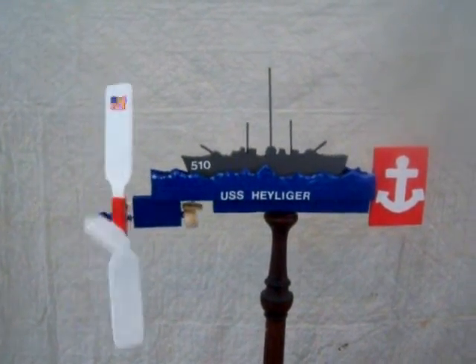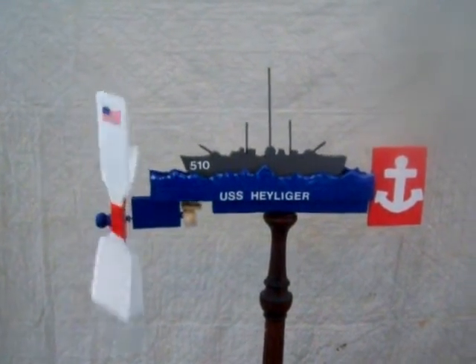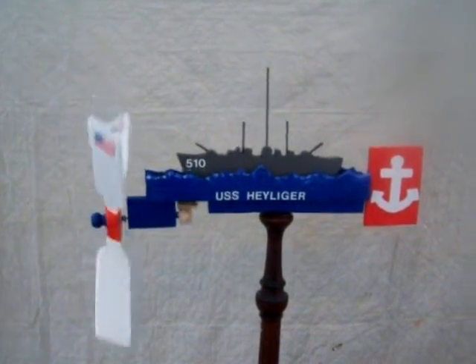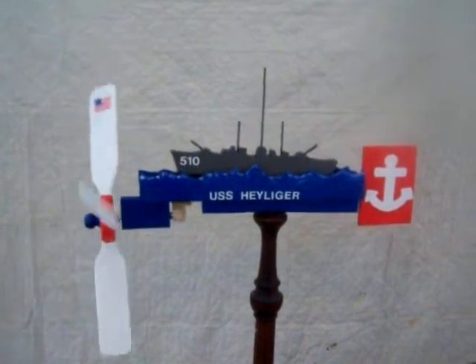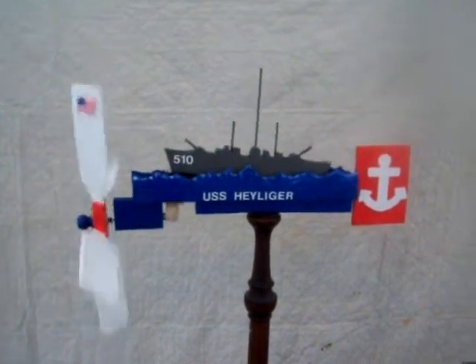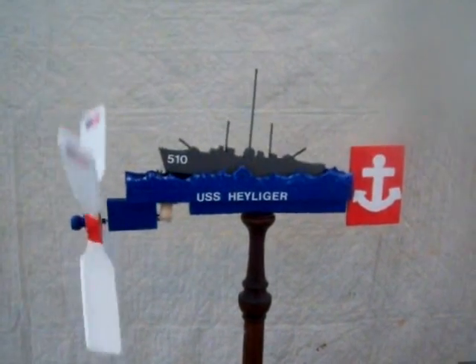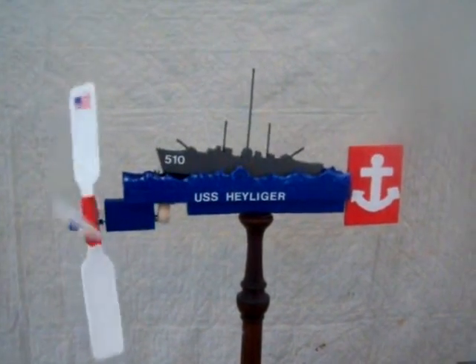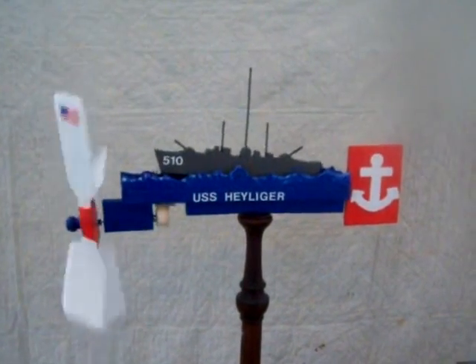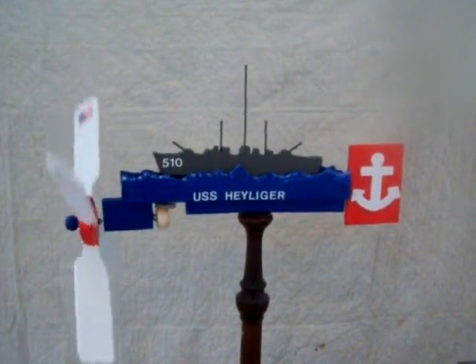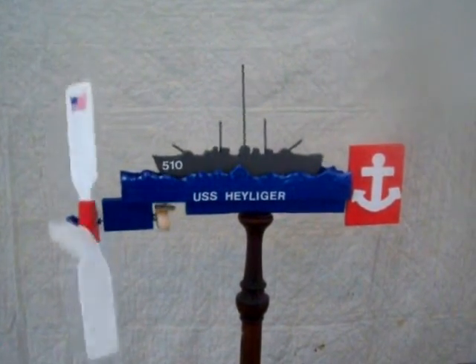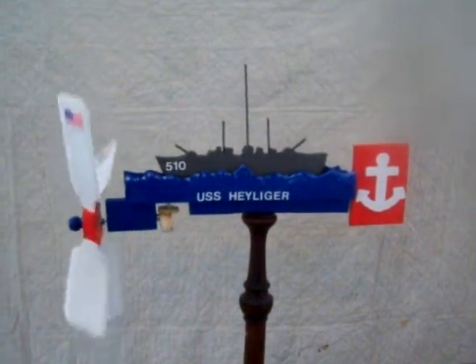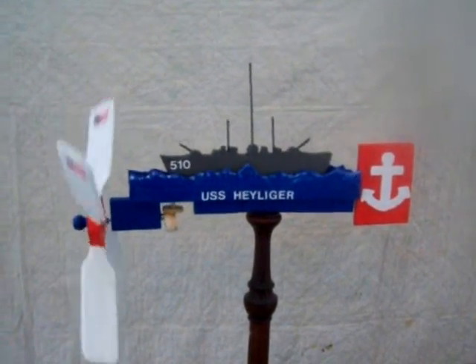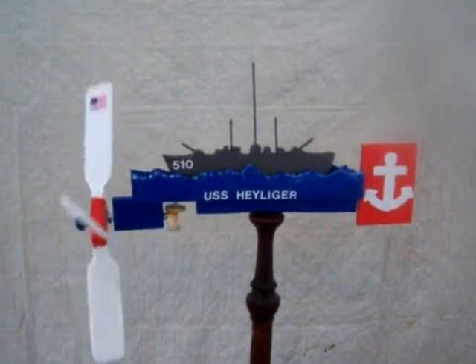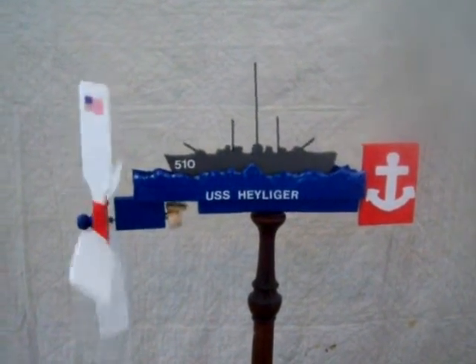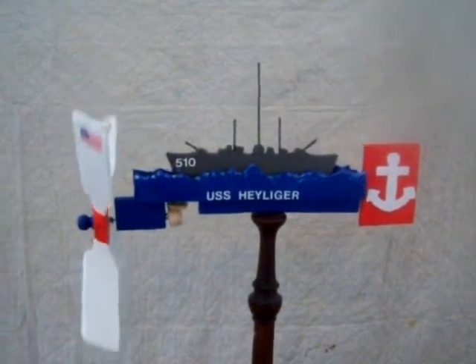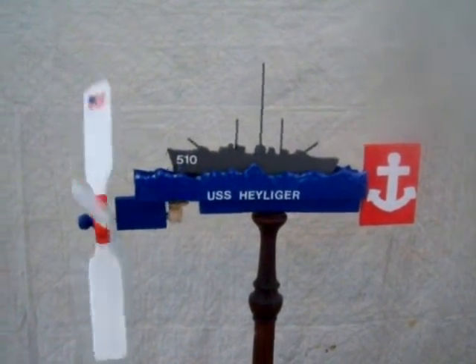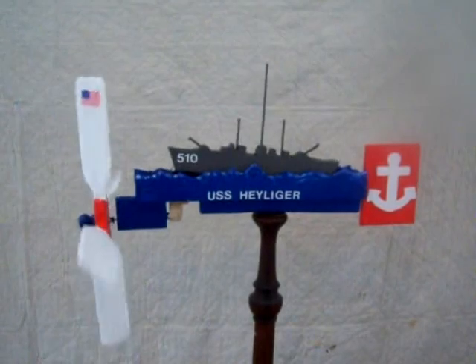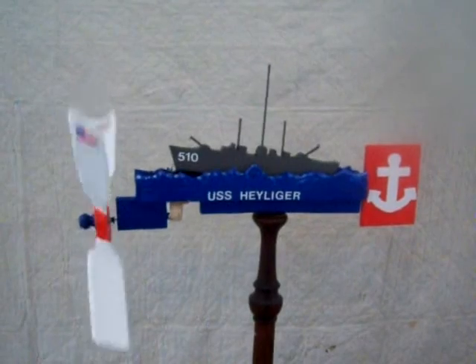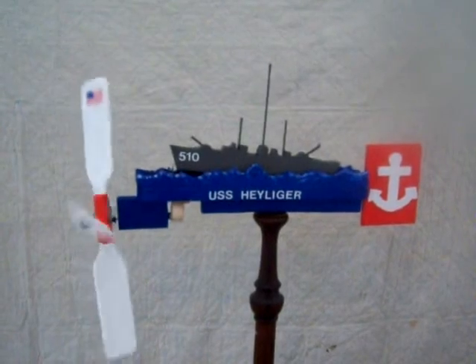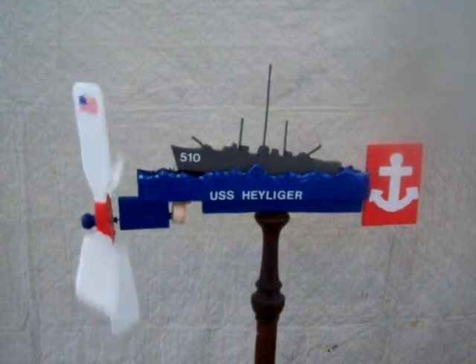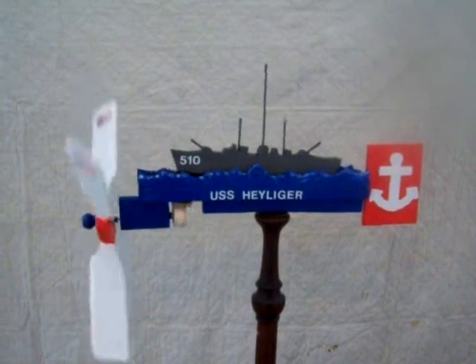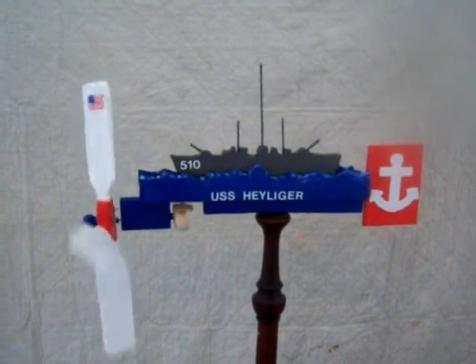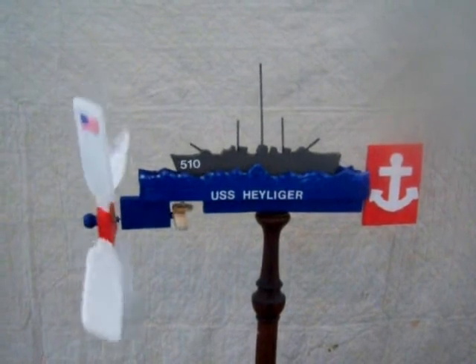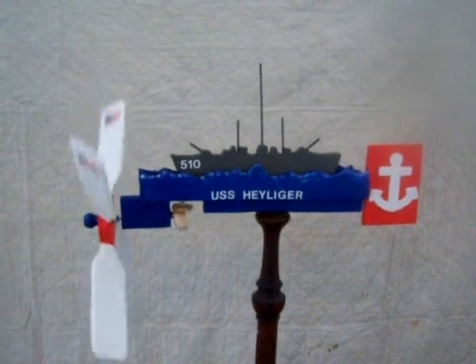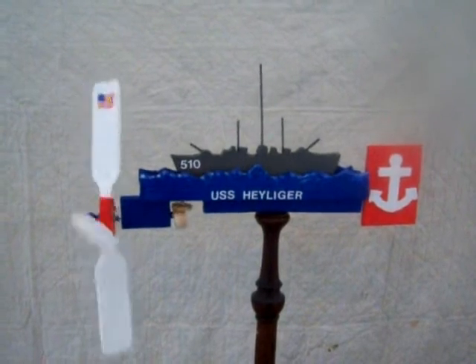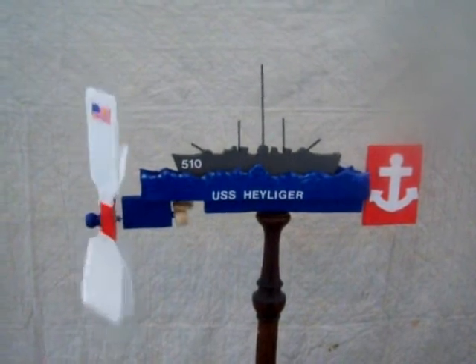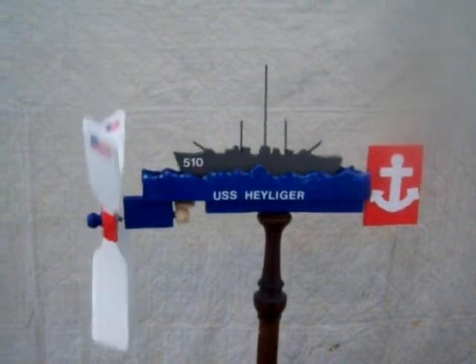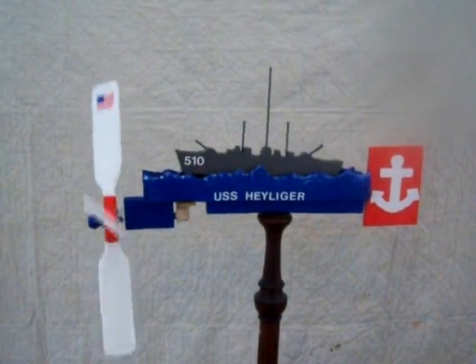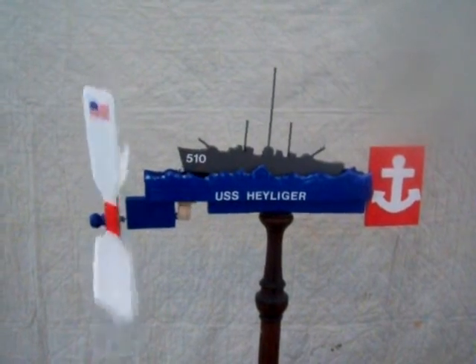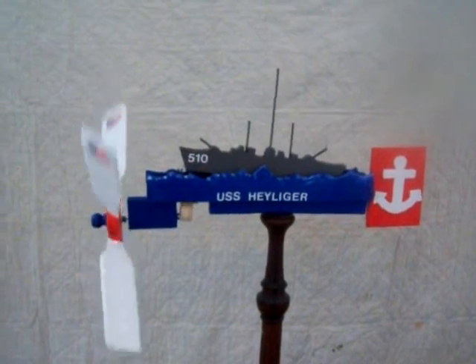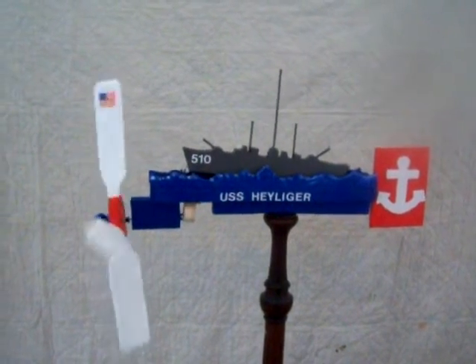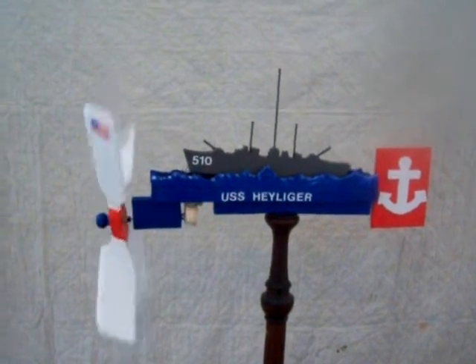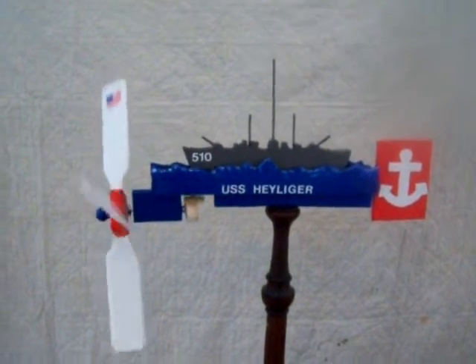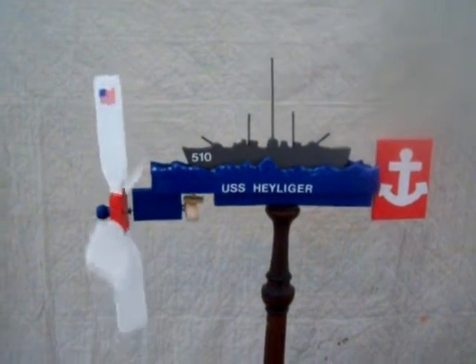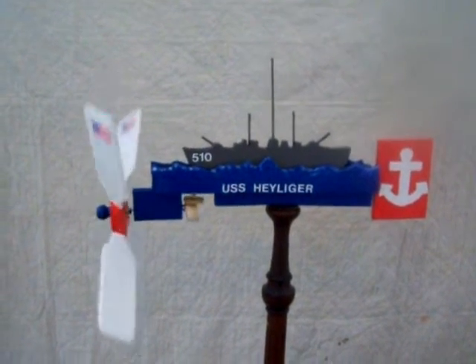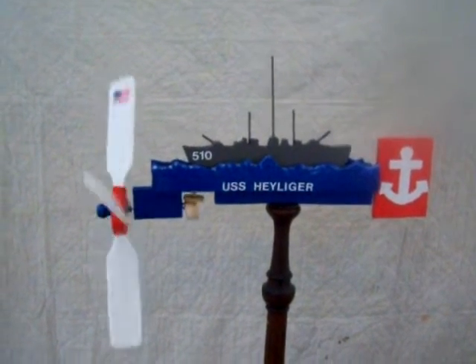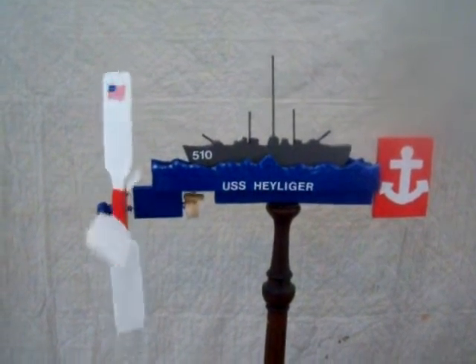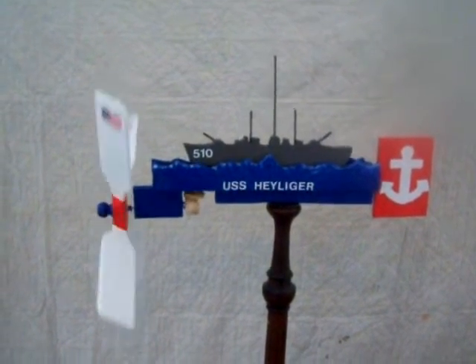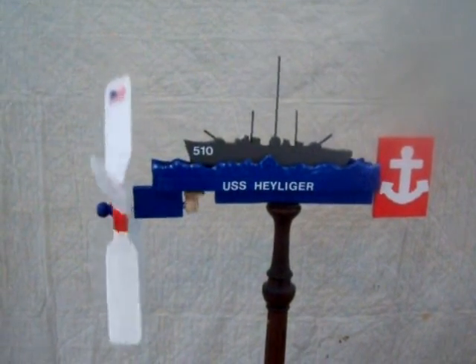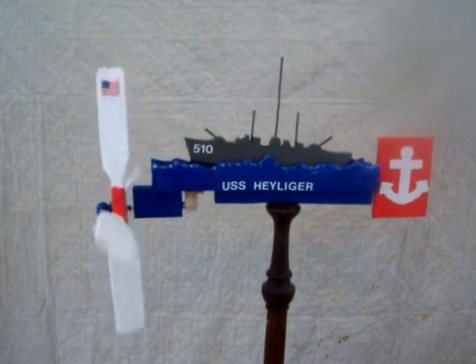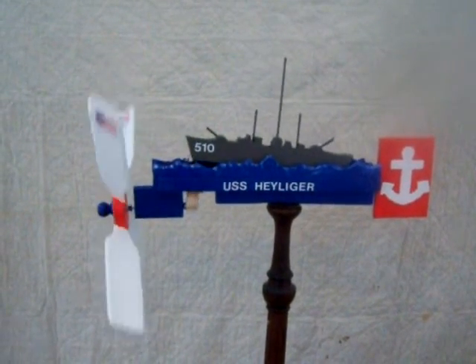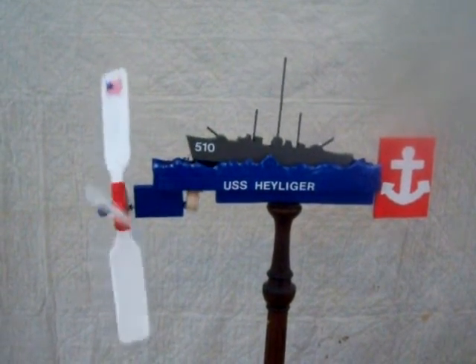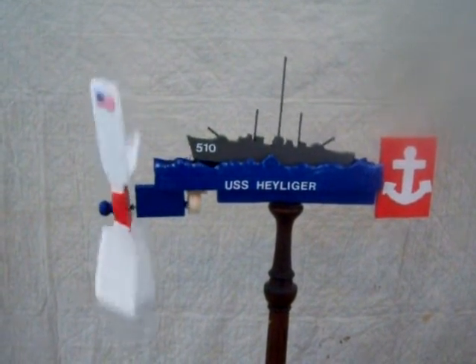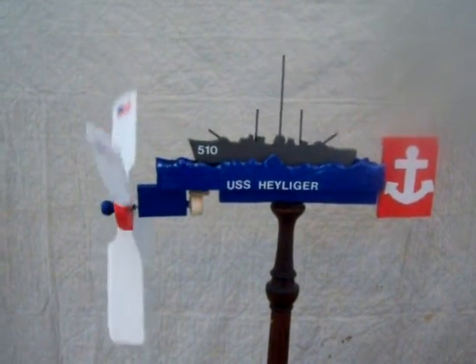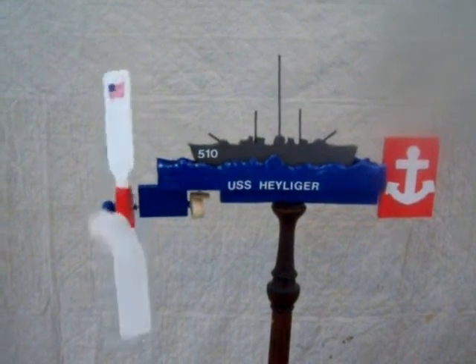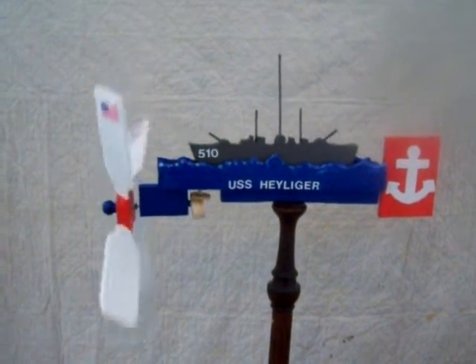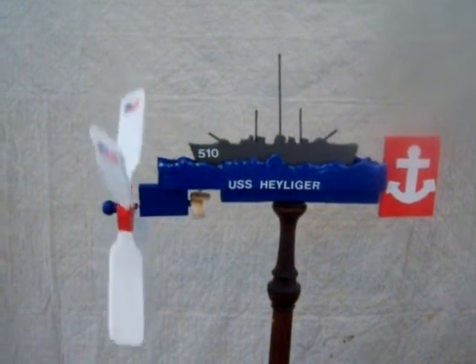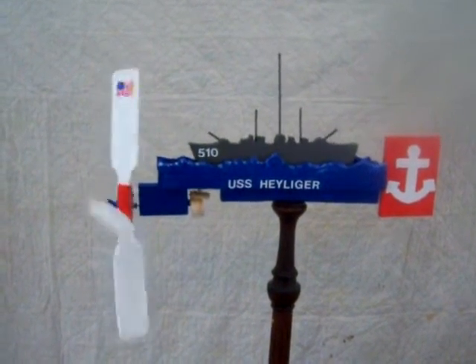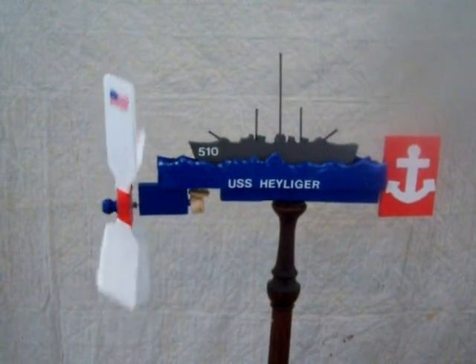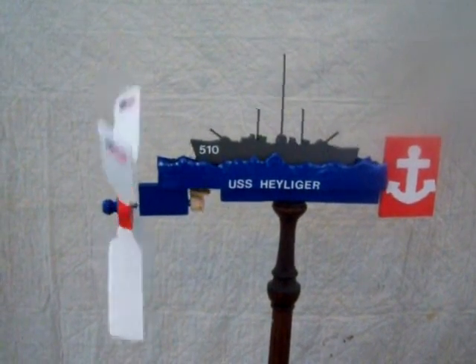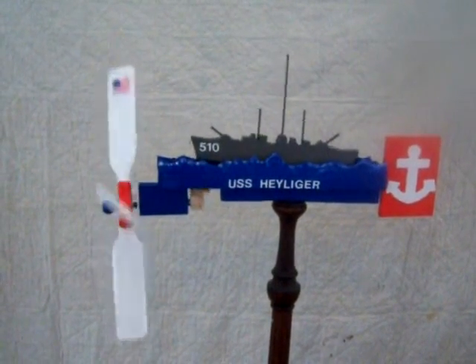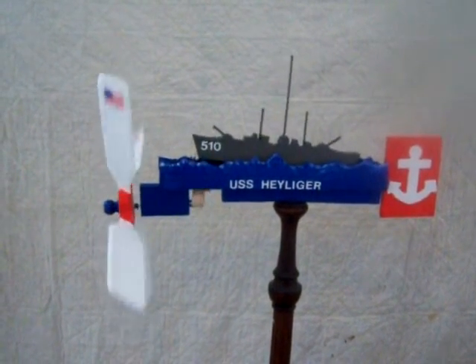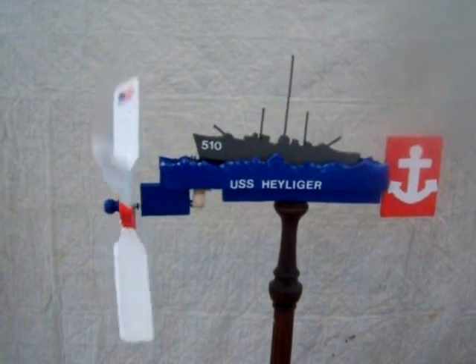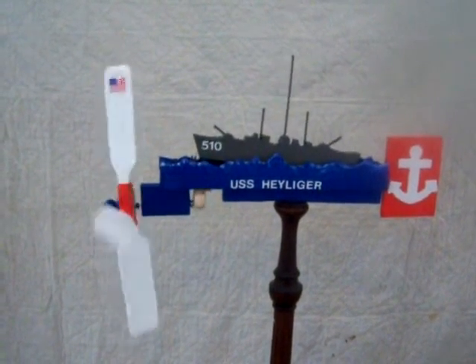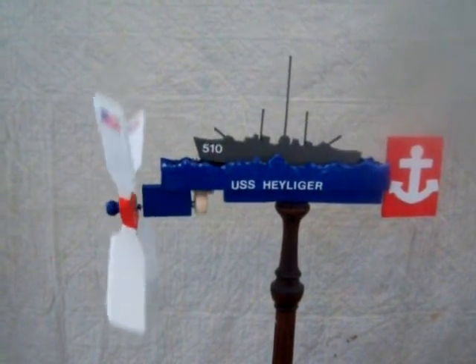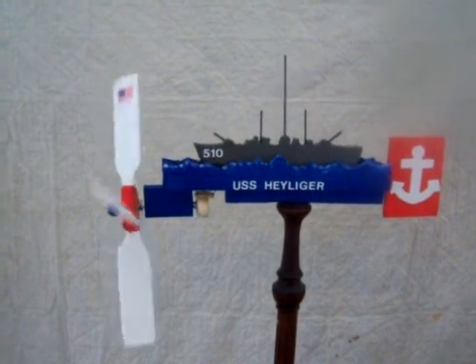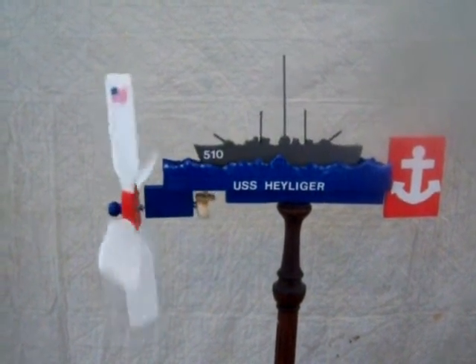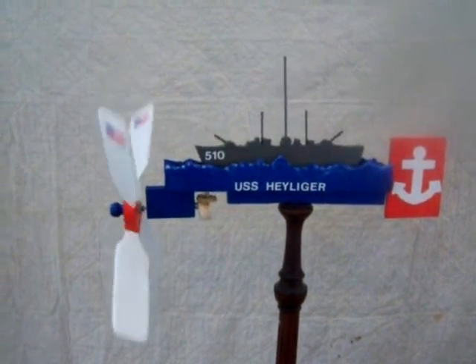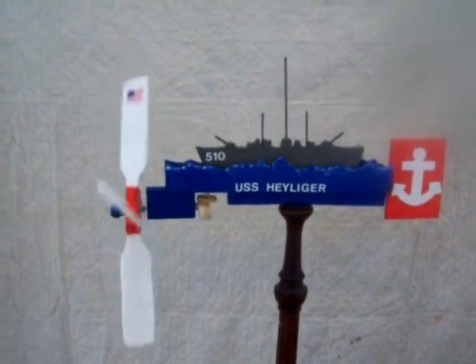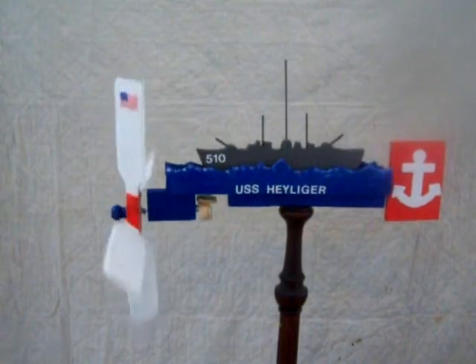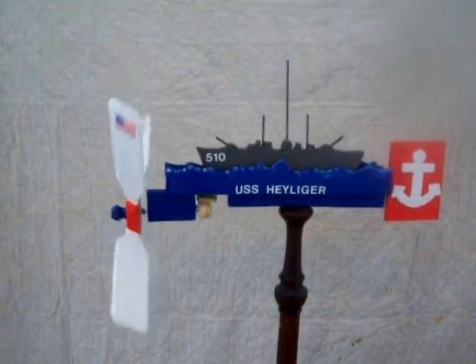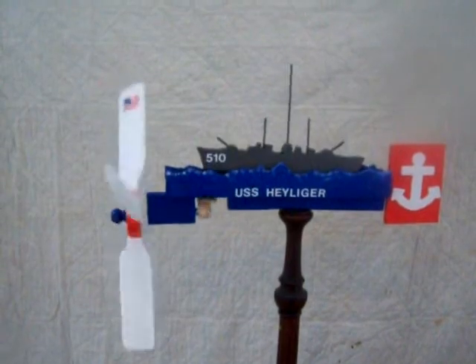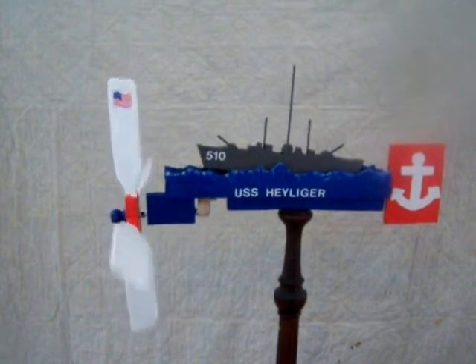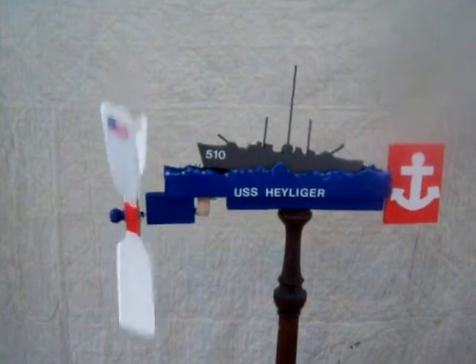In 1966, the USS Heiliger, after serving a wonderful career, was struck from the U.S. Navy's ship list.